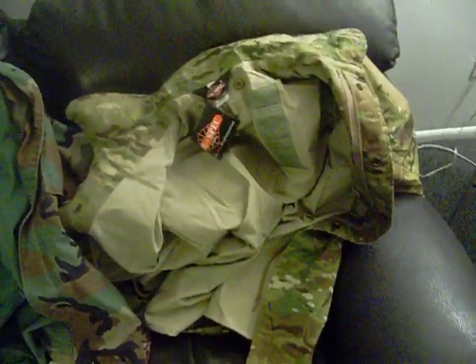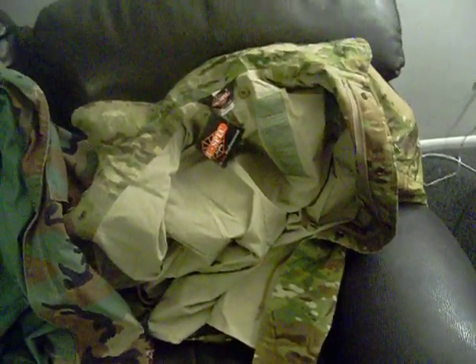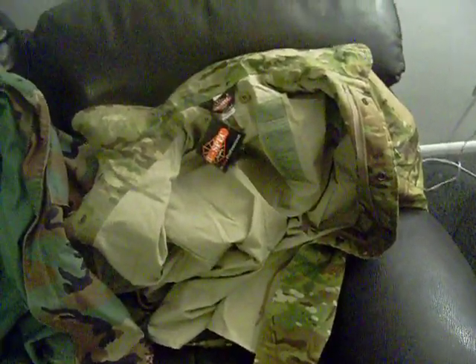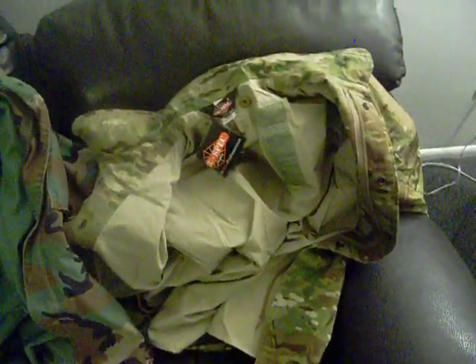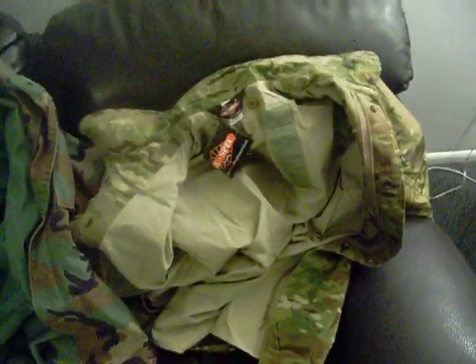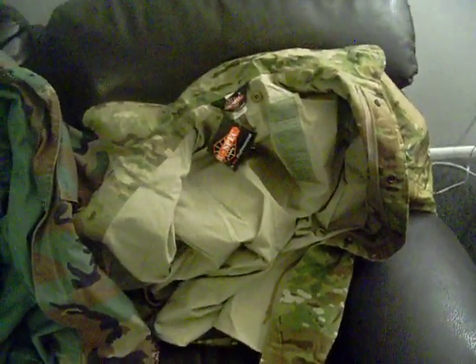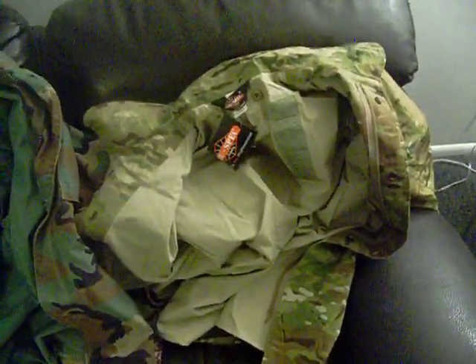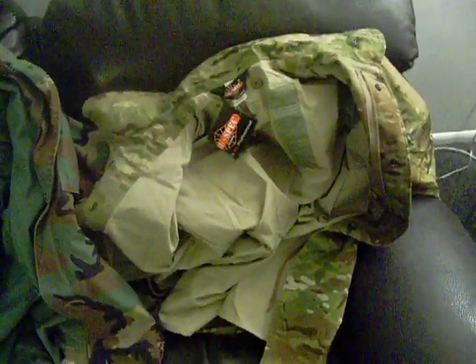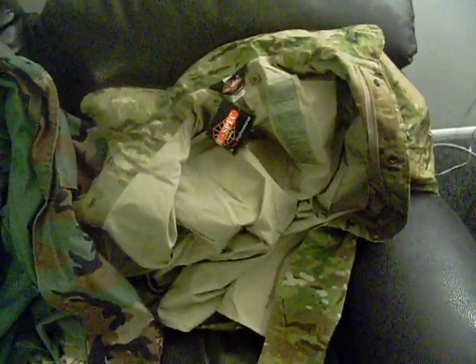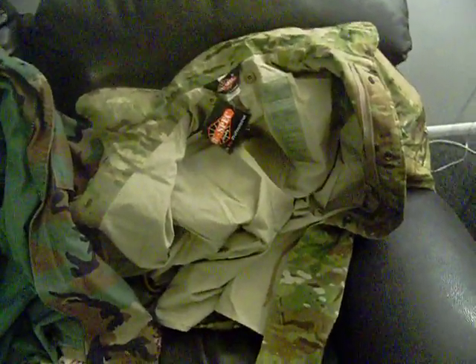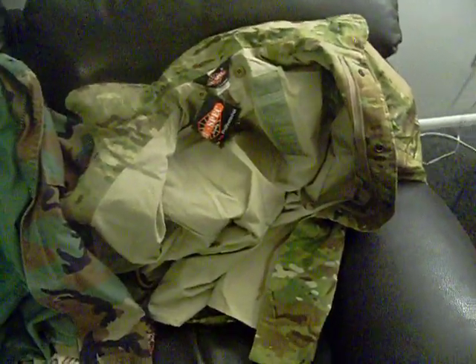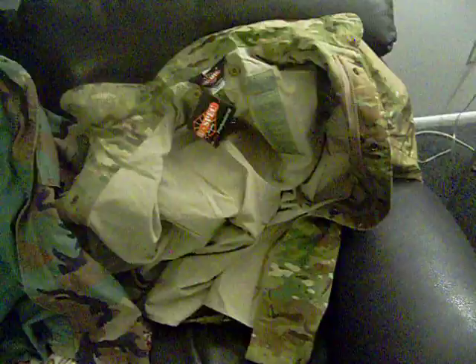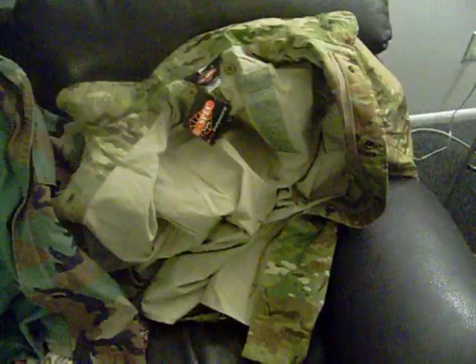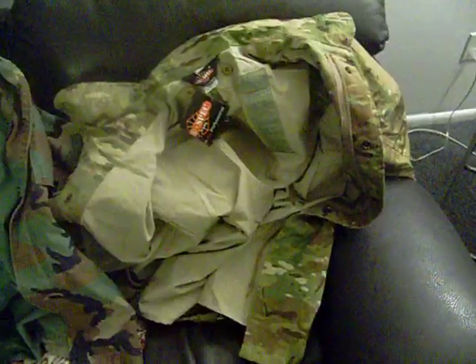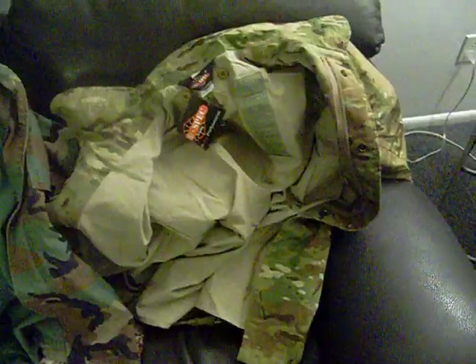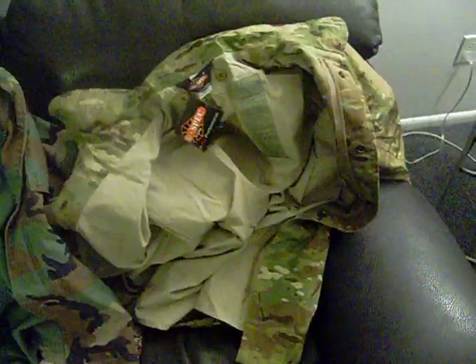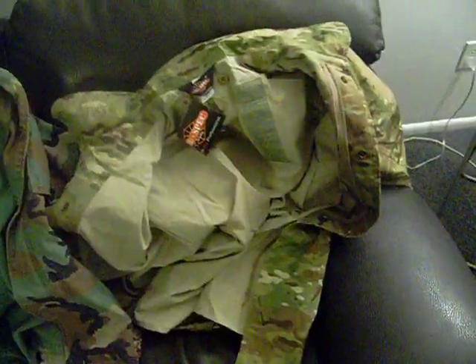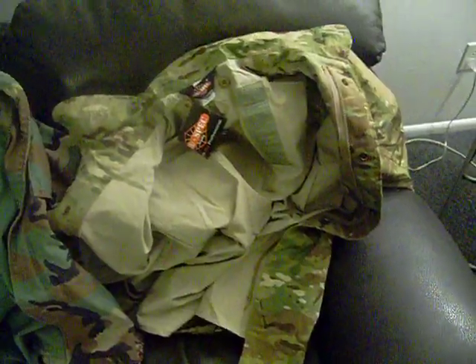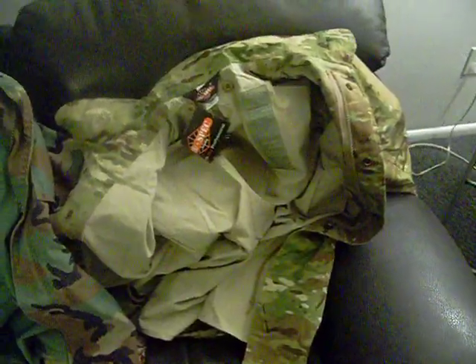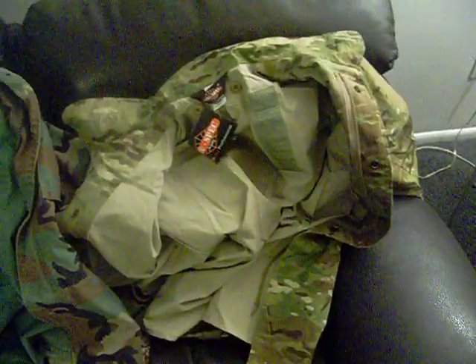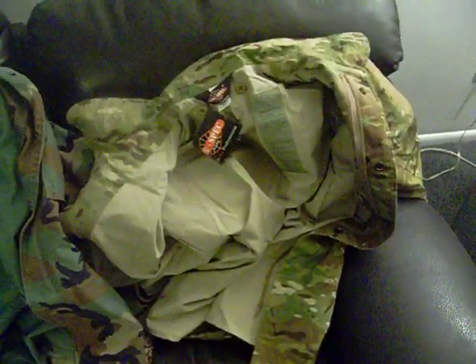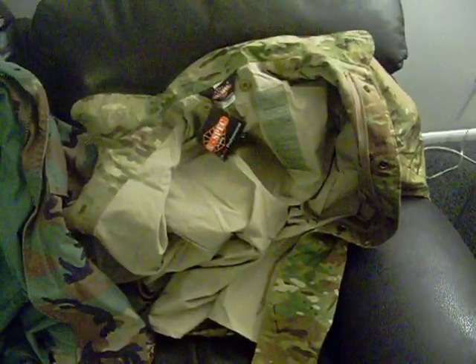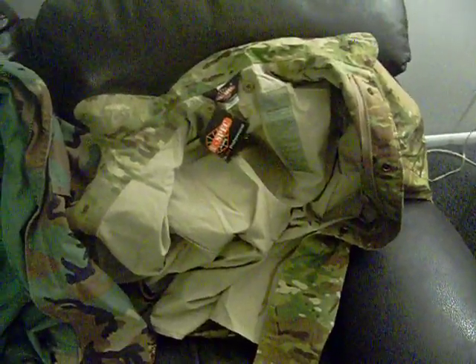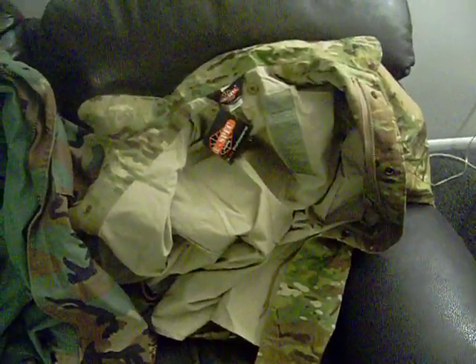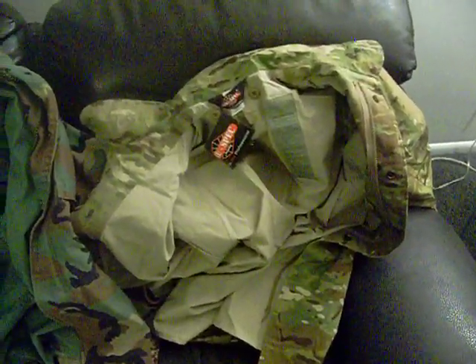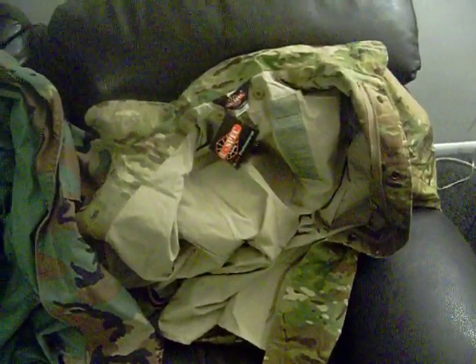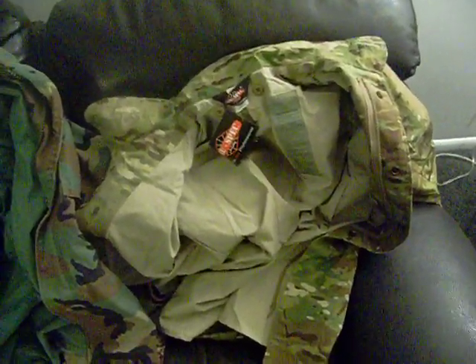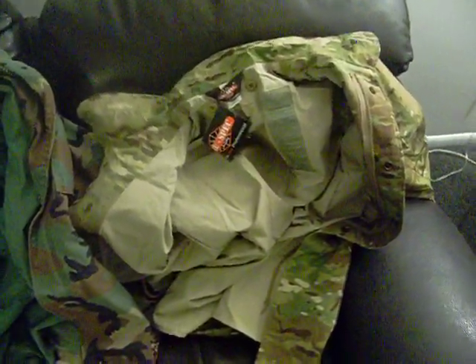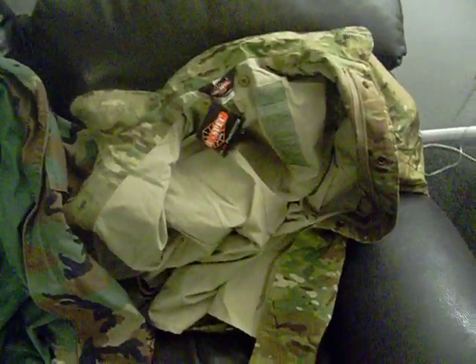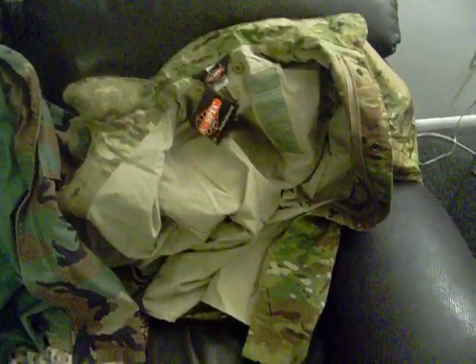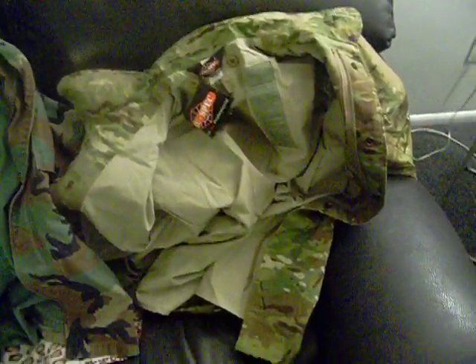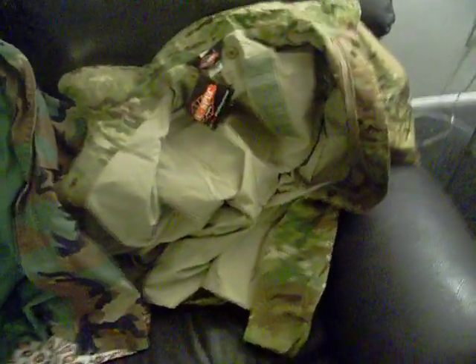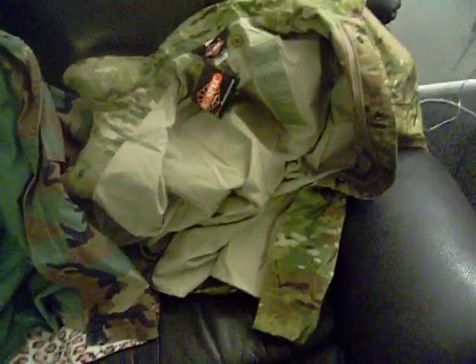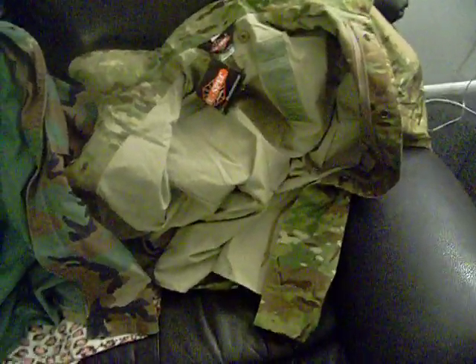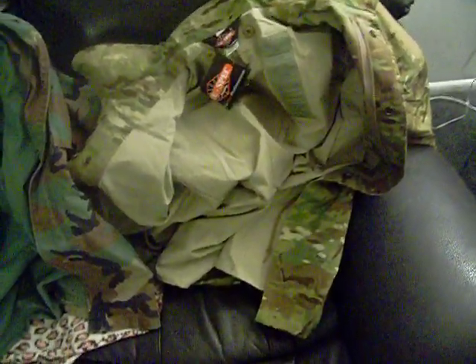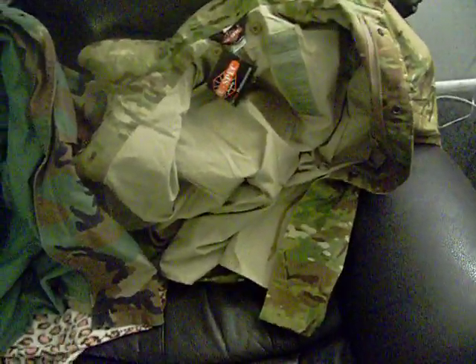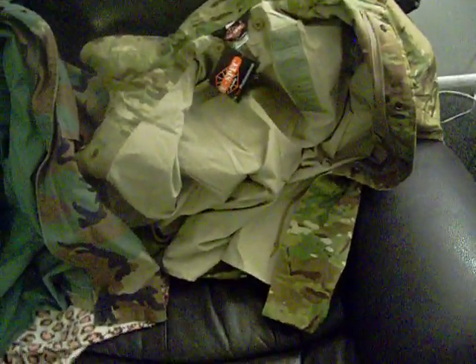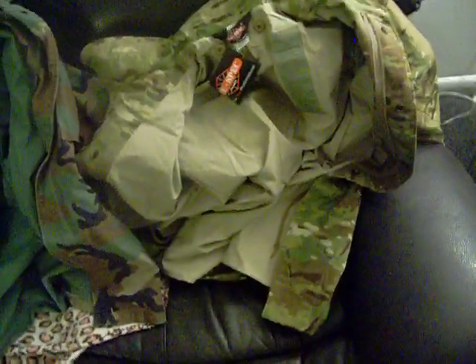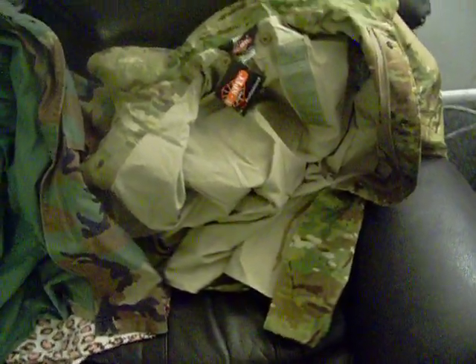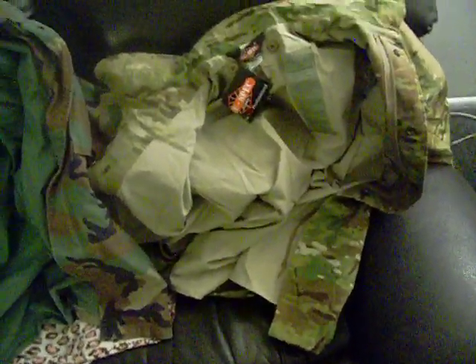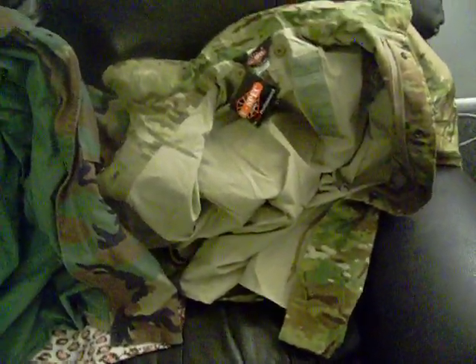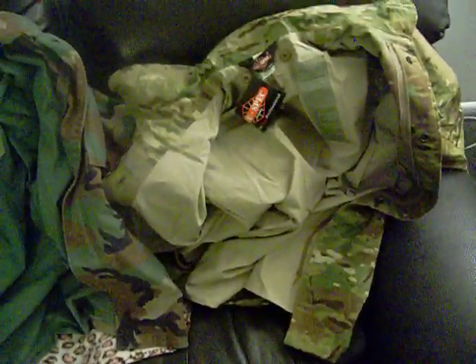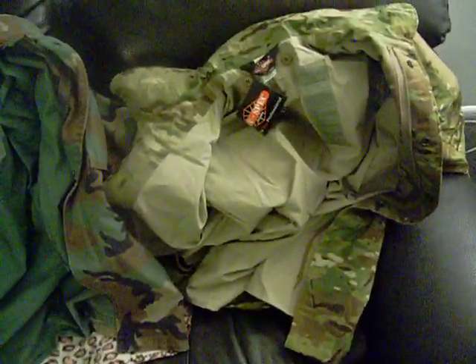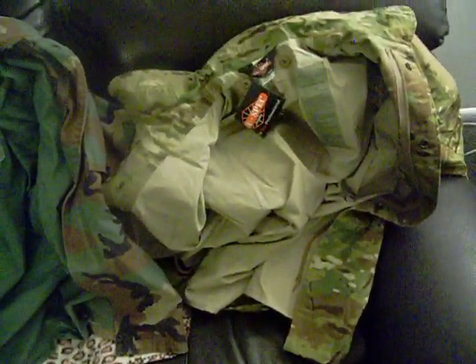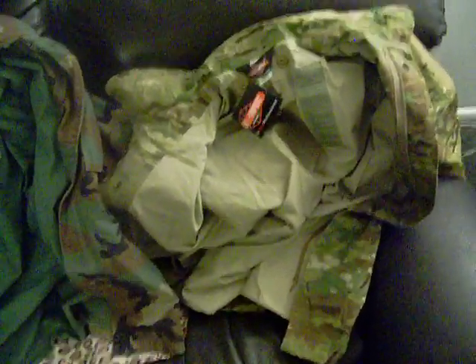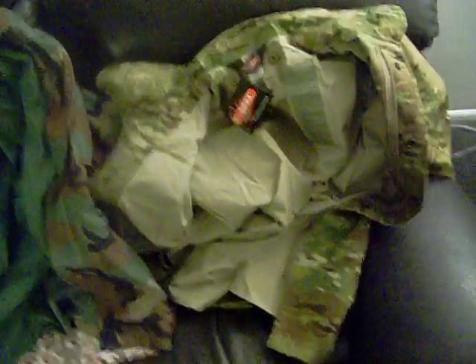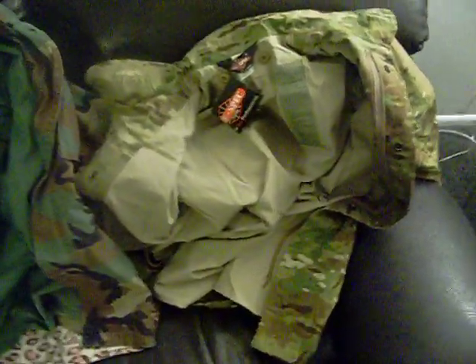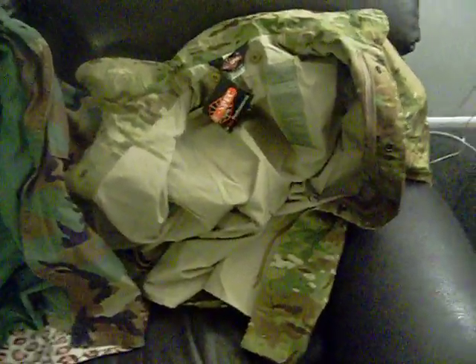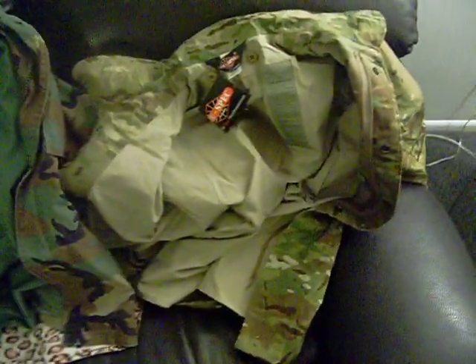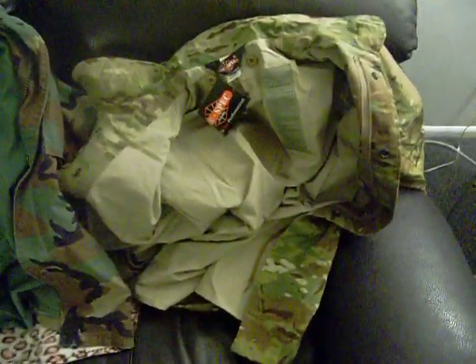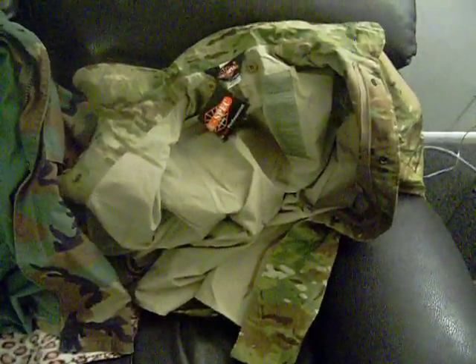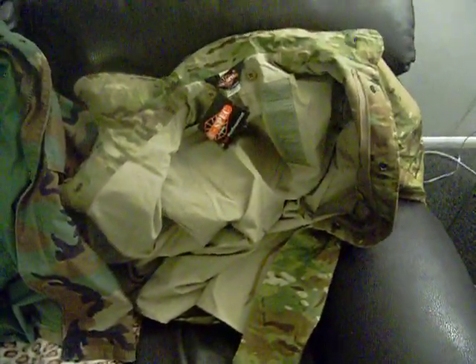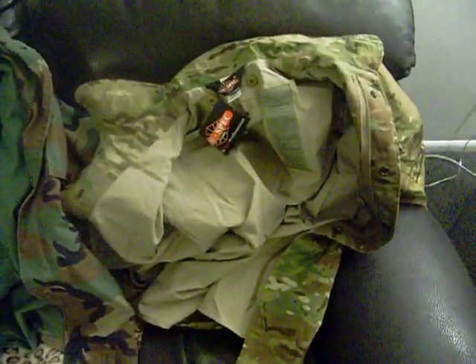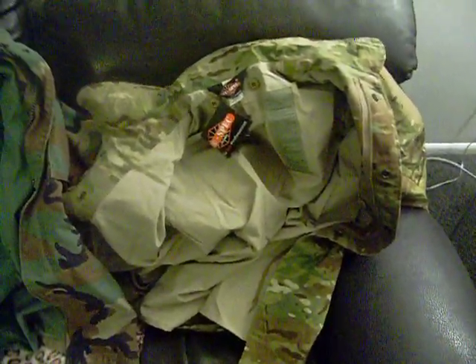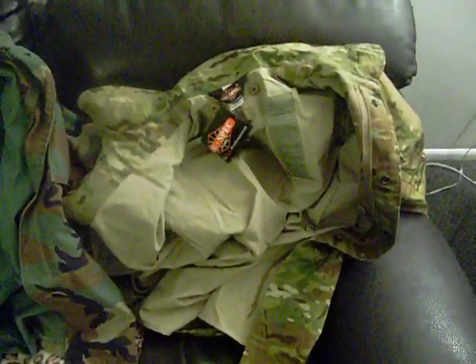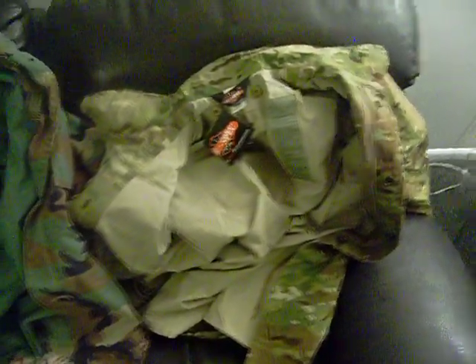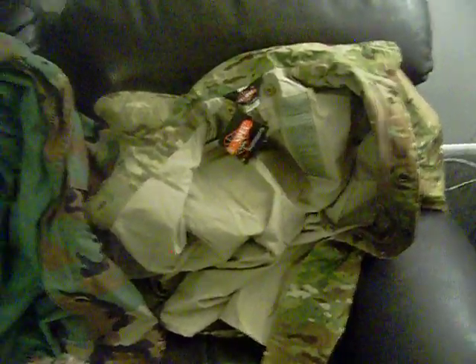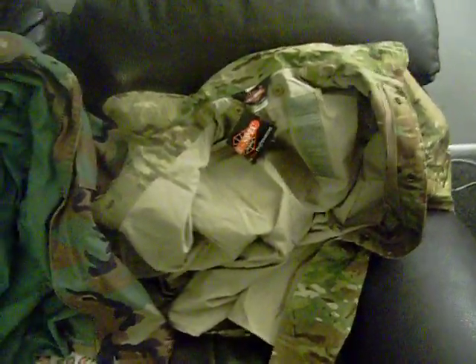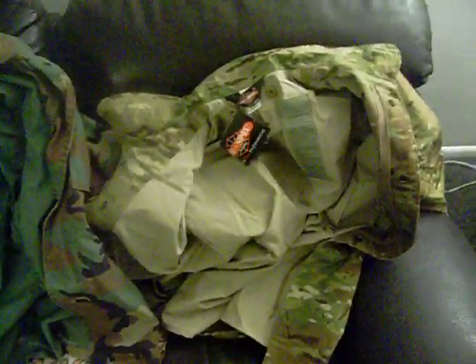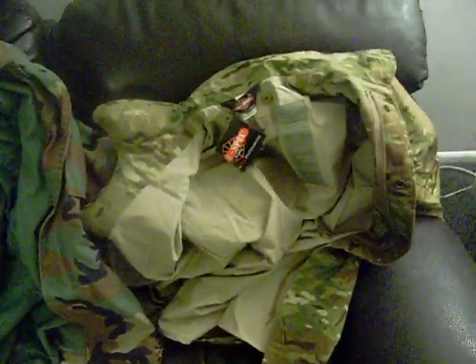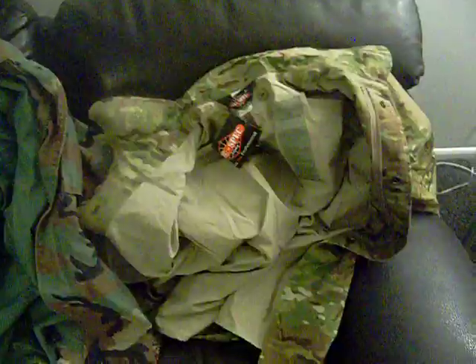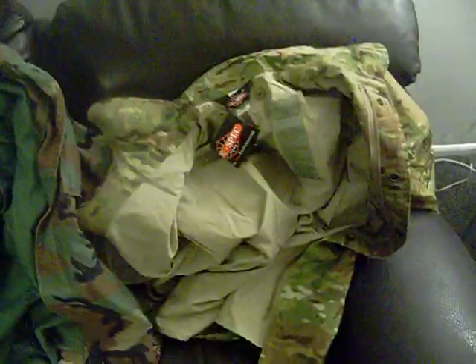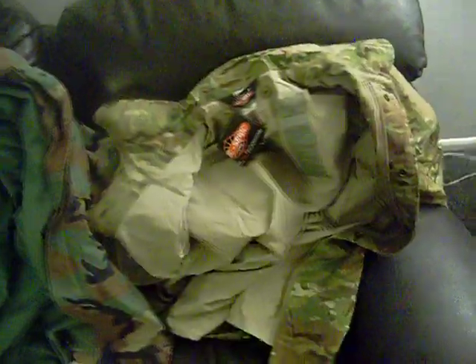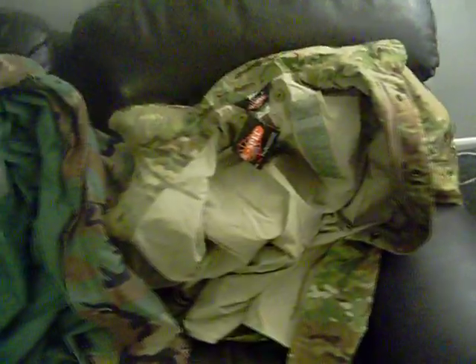As wear goes on, I'll post typed updates in the comments below and we'll see how this works out.